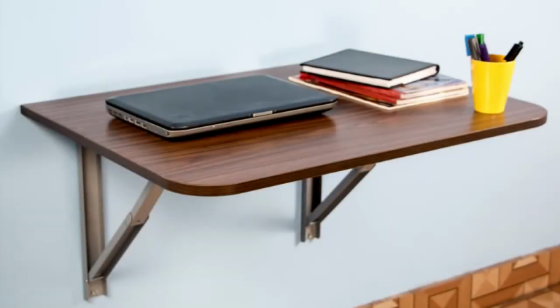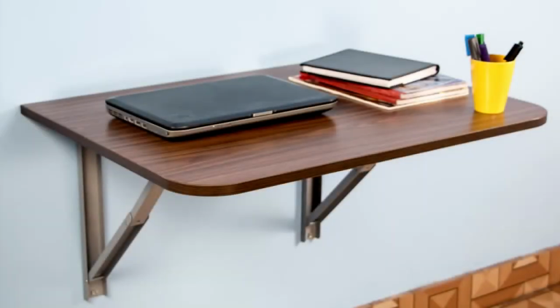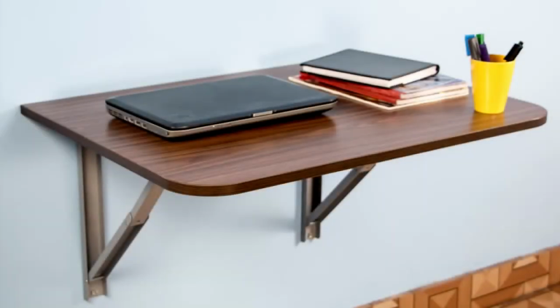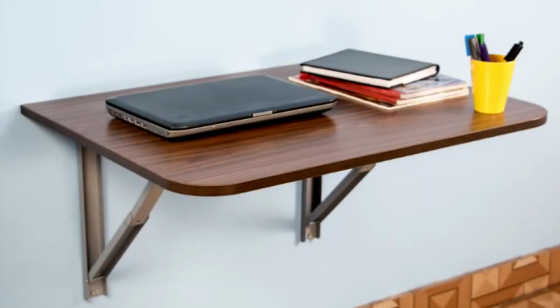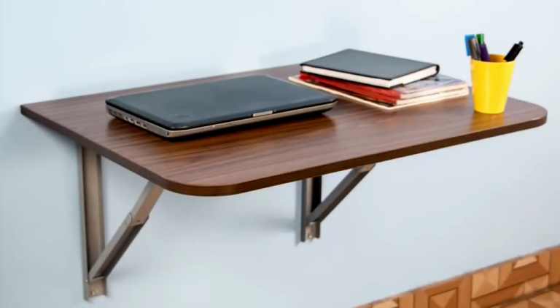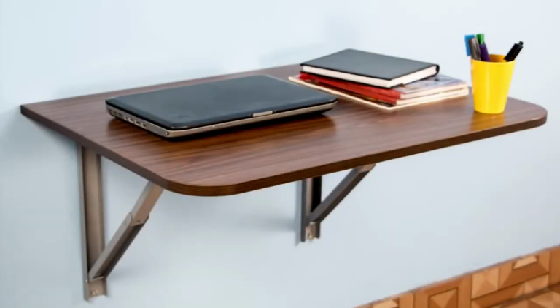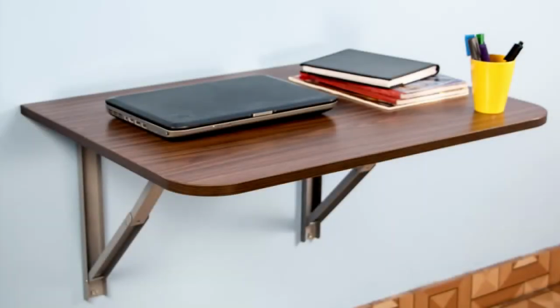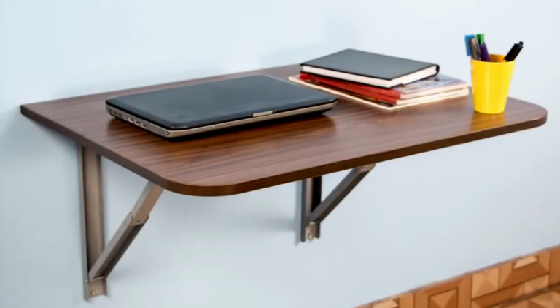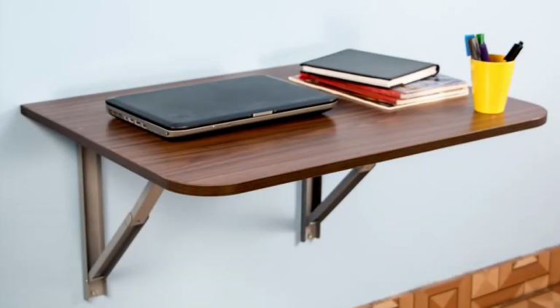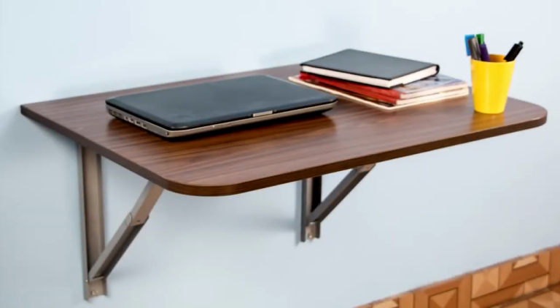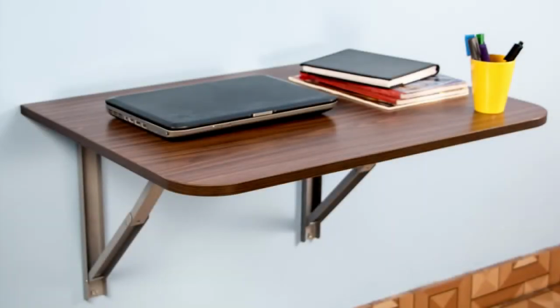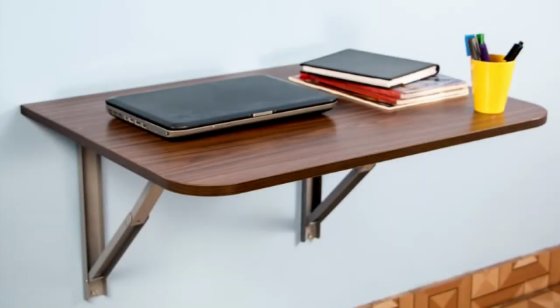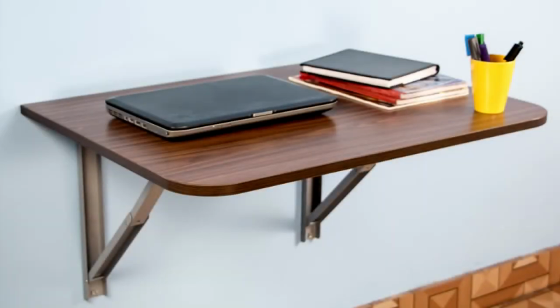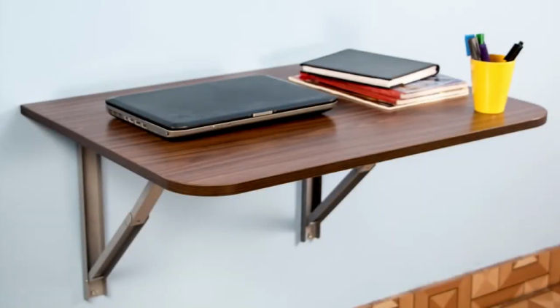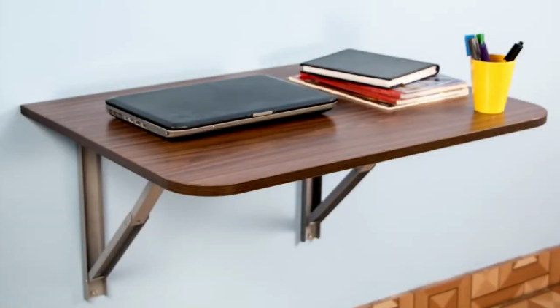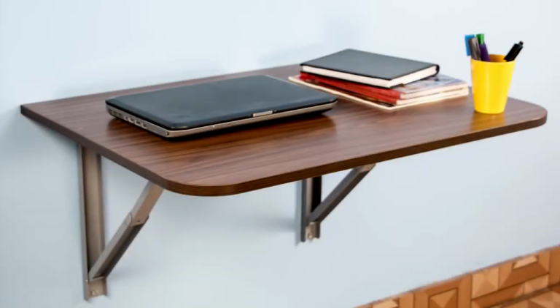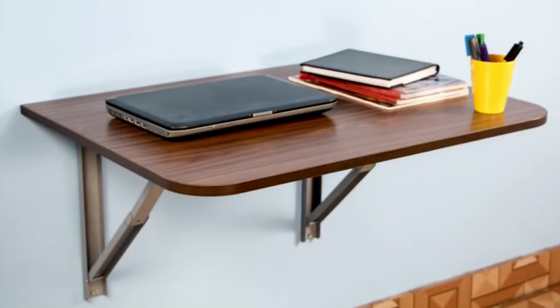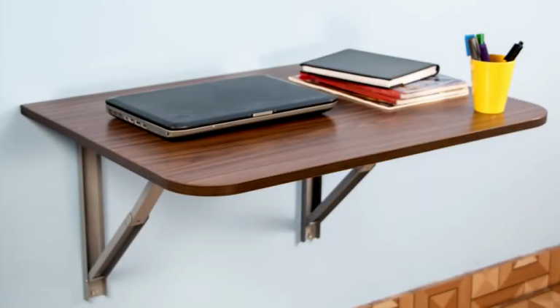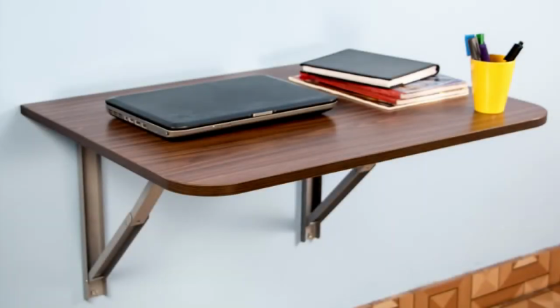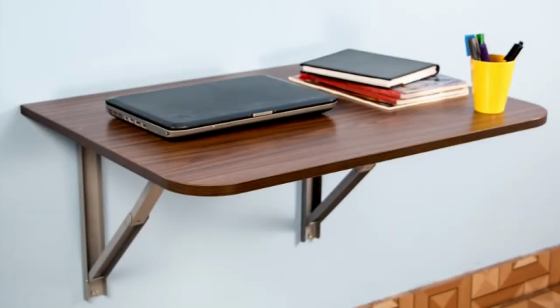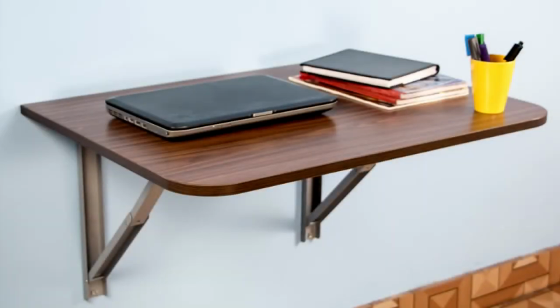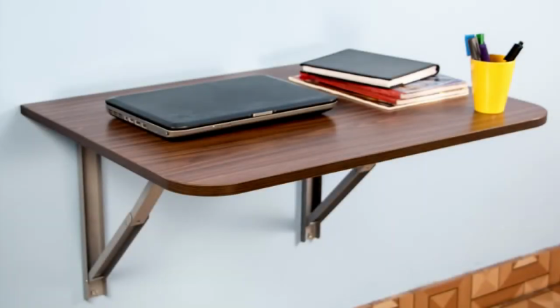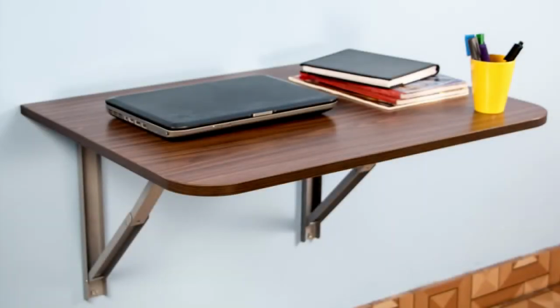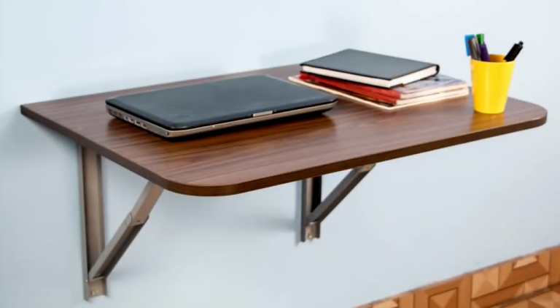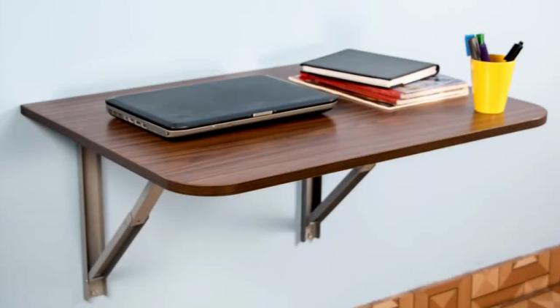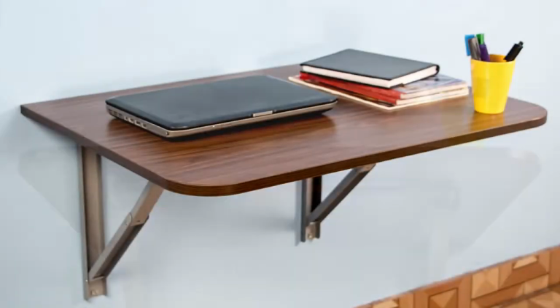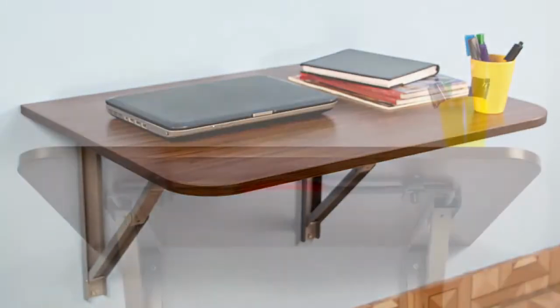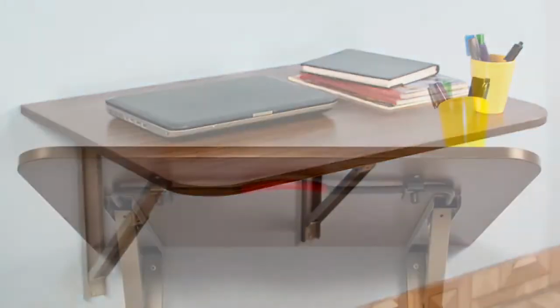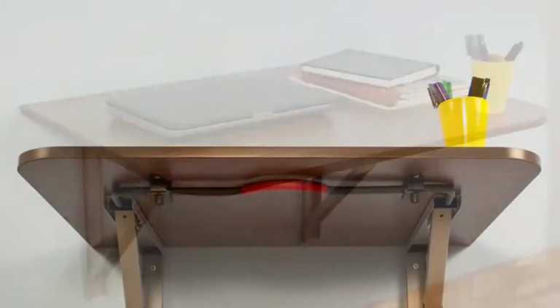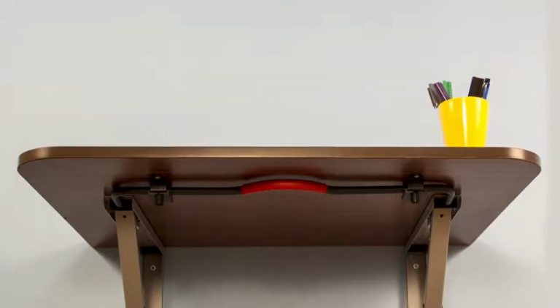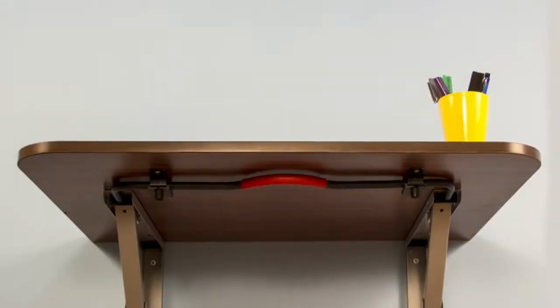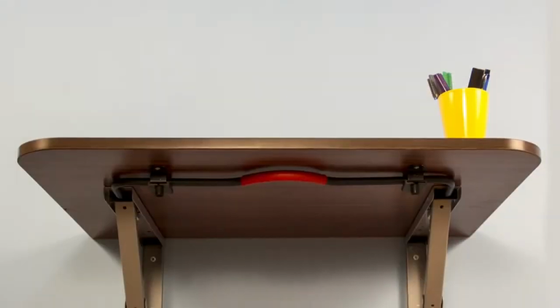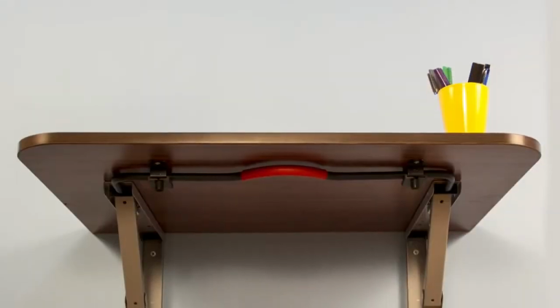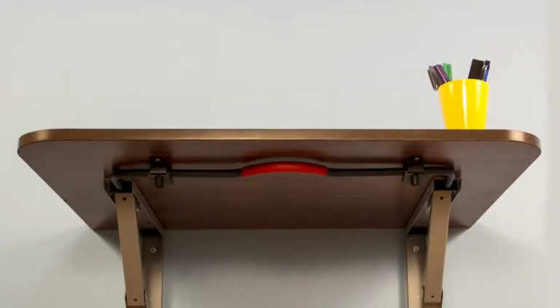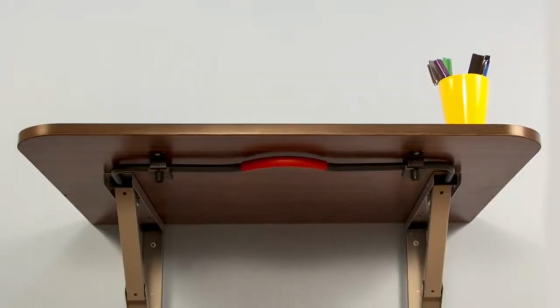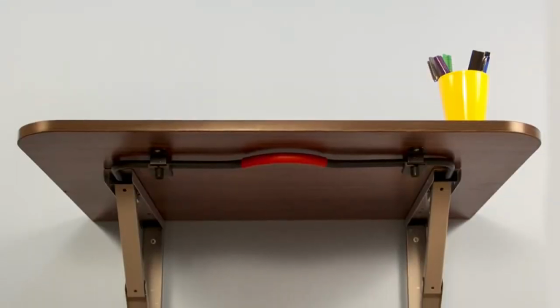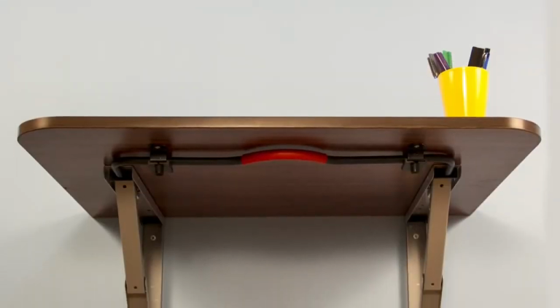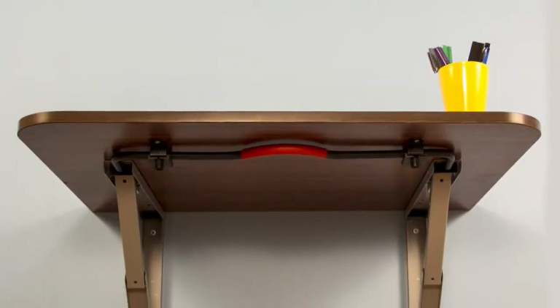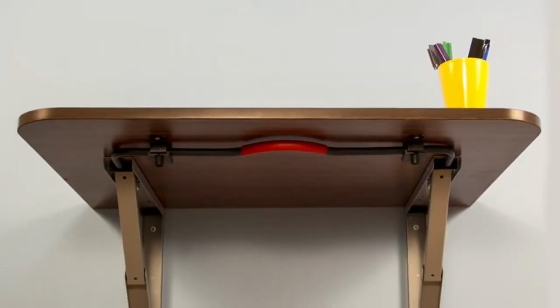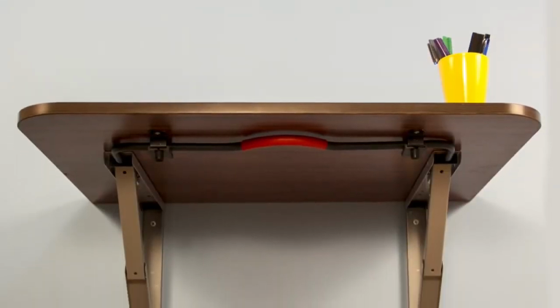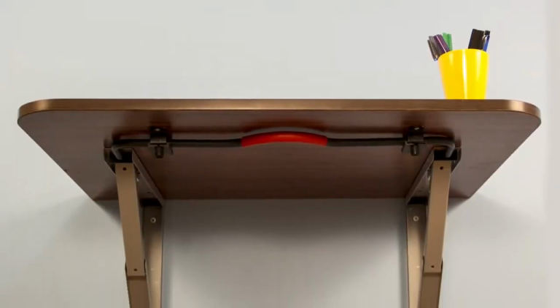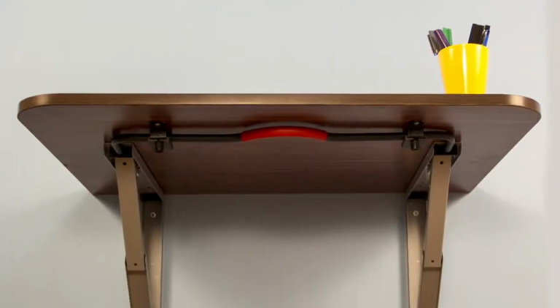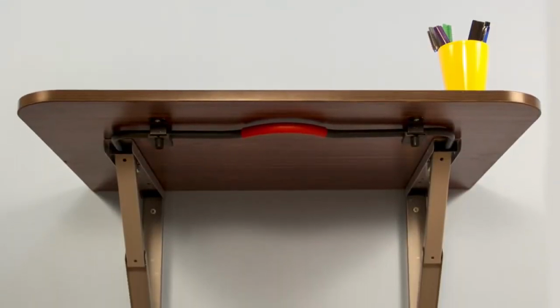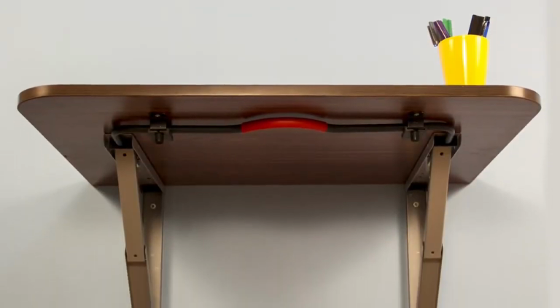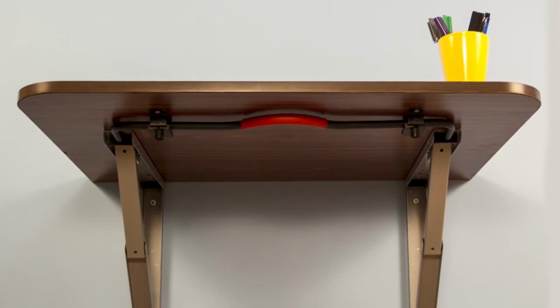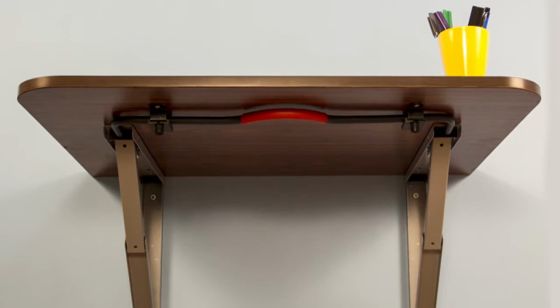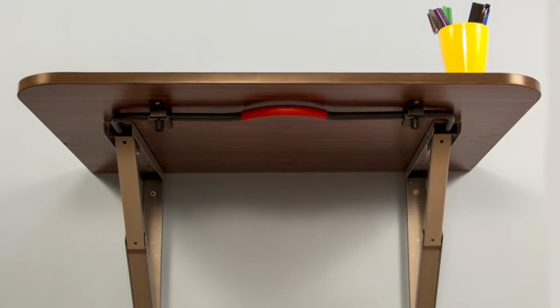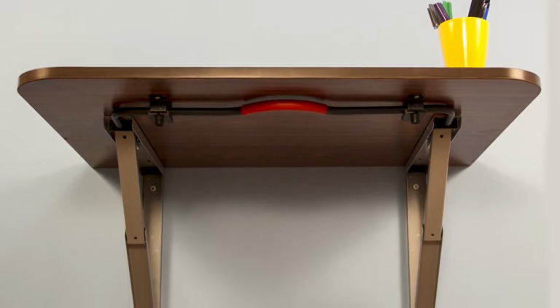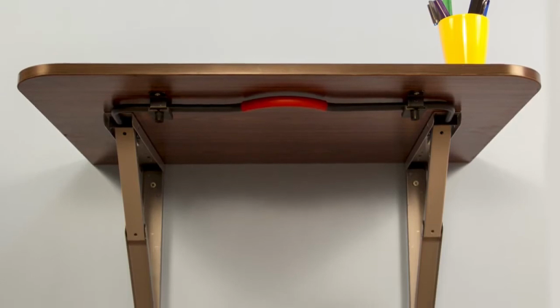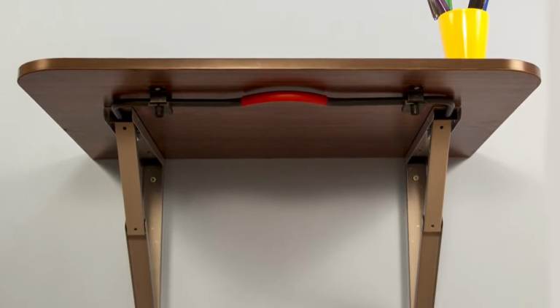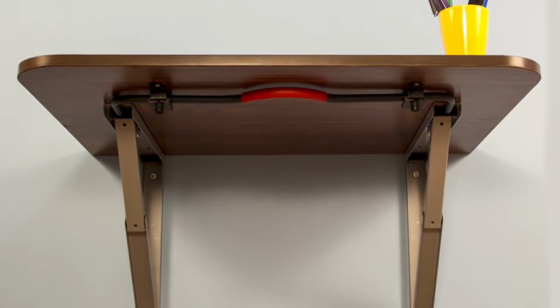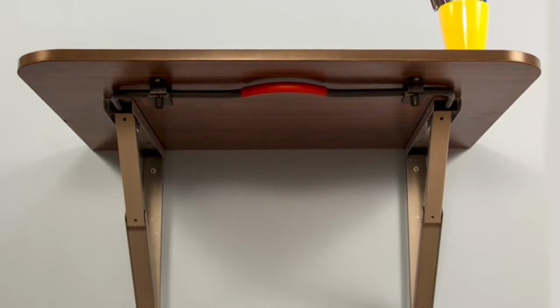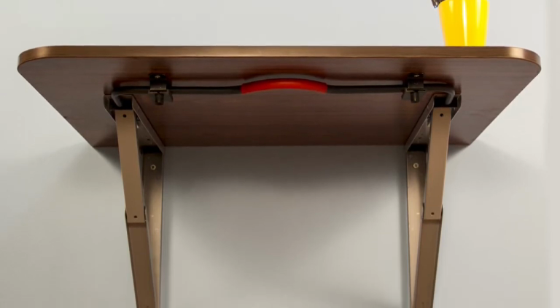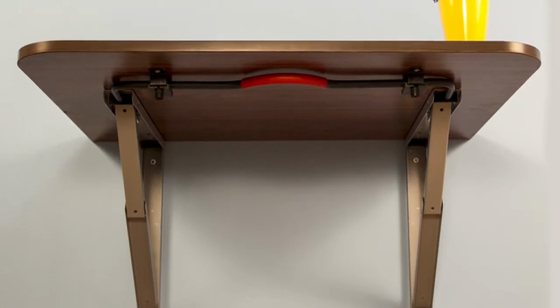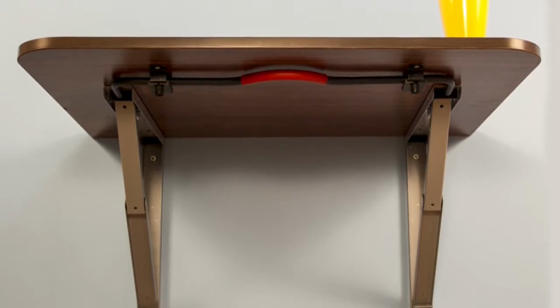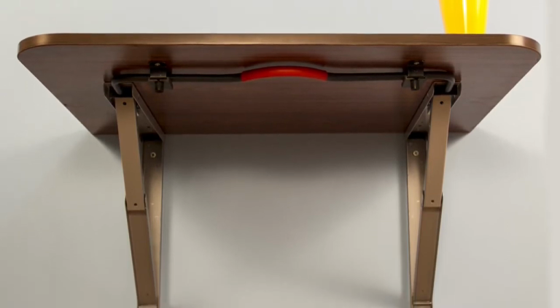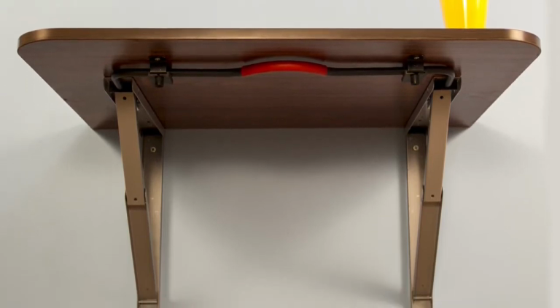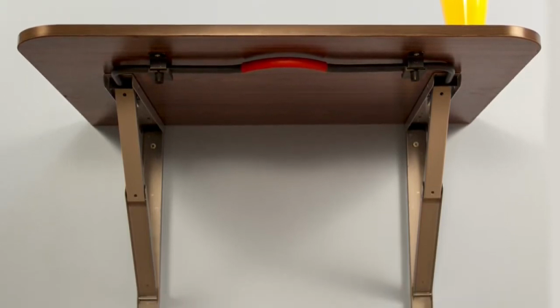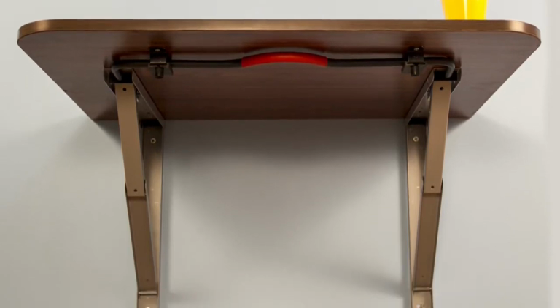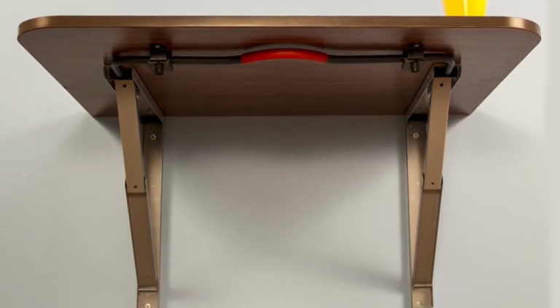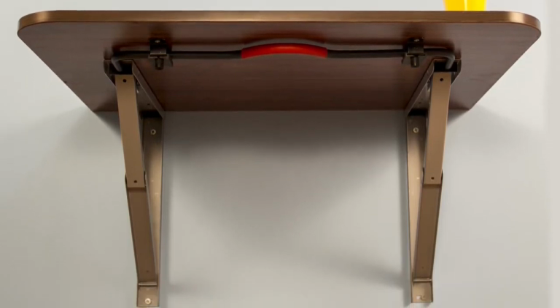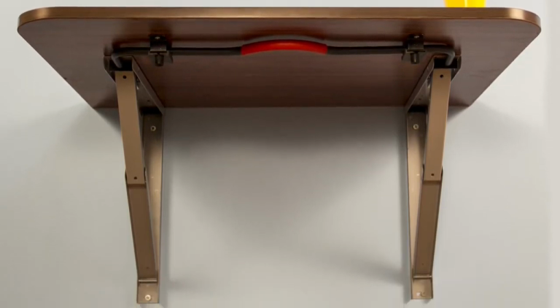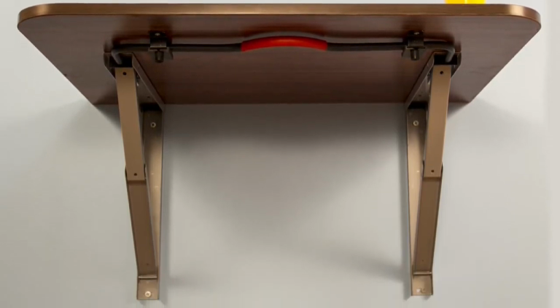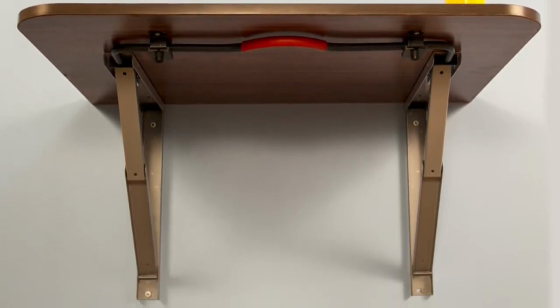The model that you see is a study unit. All structures are made out of powder coated mild steel.